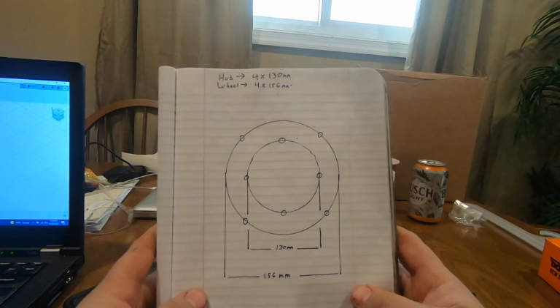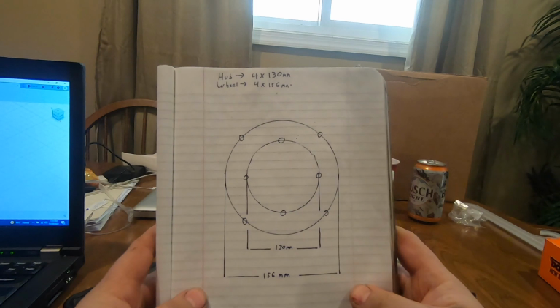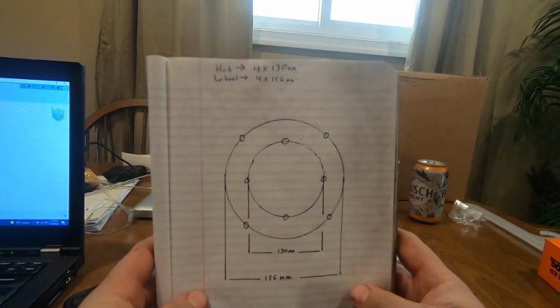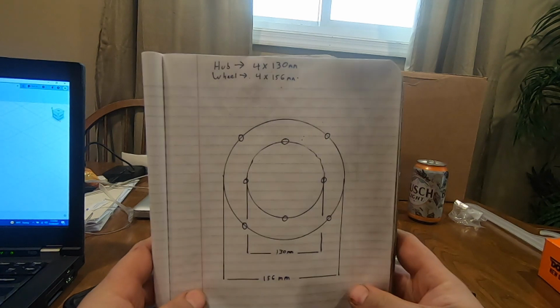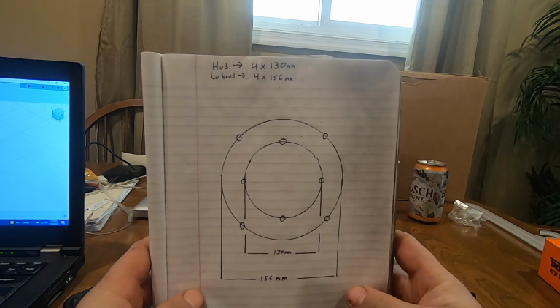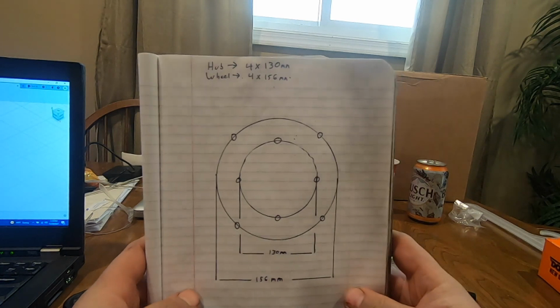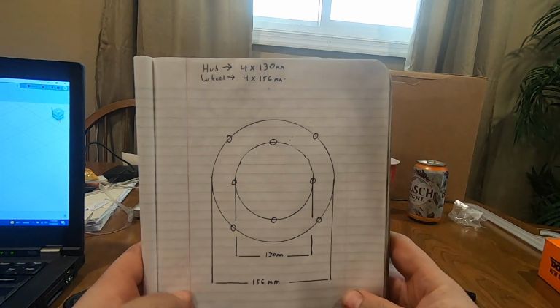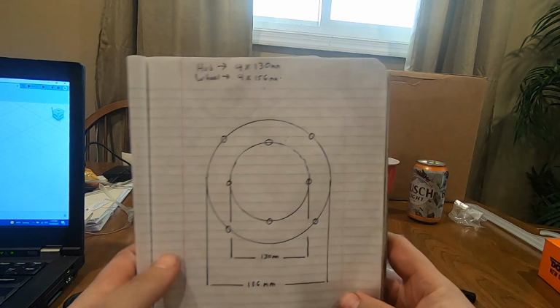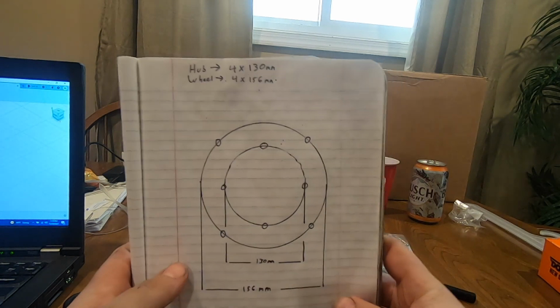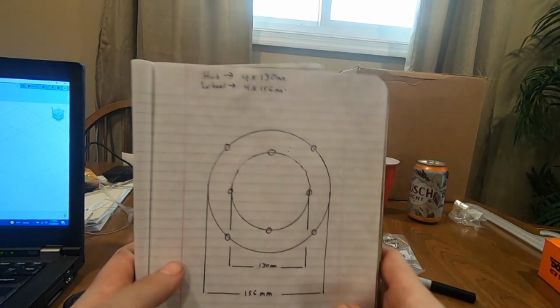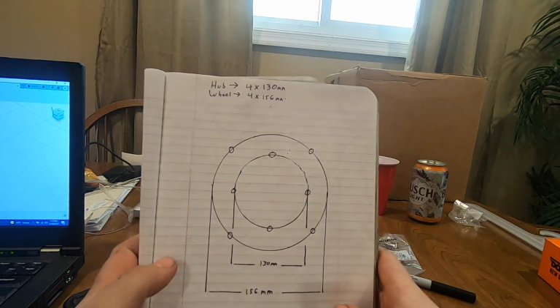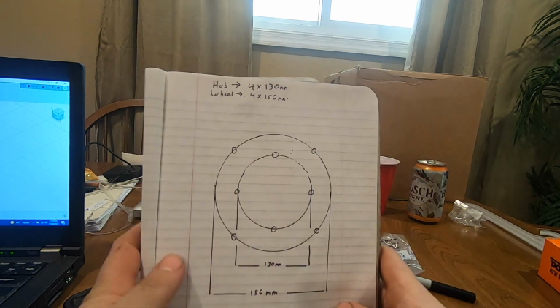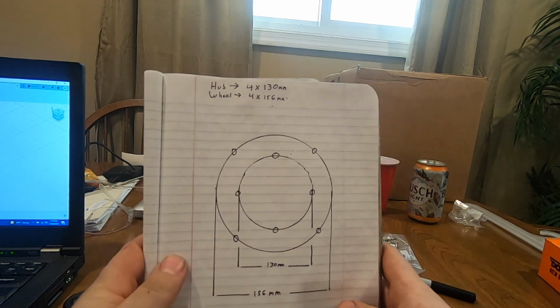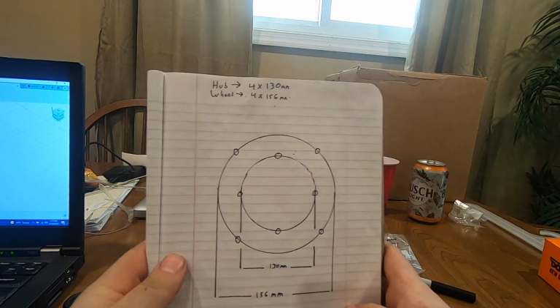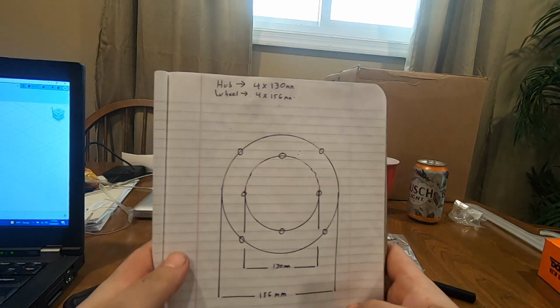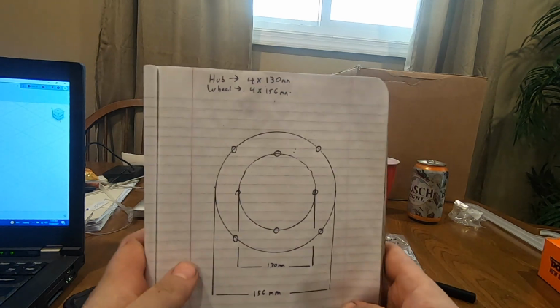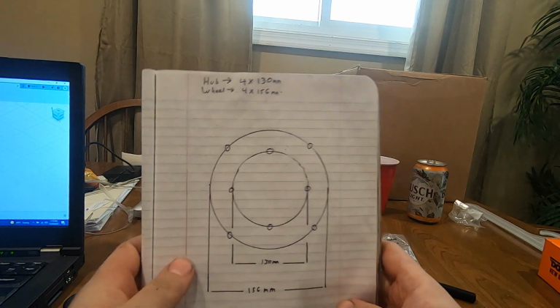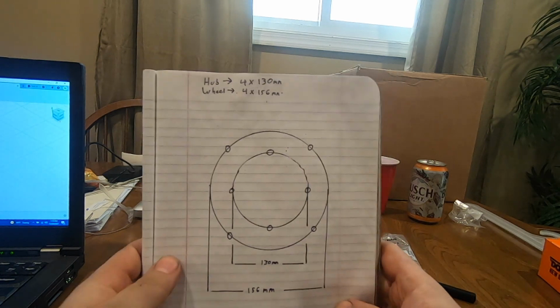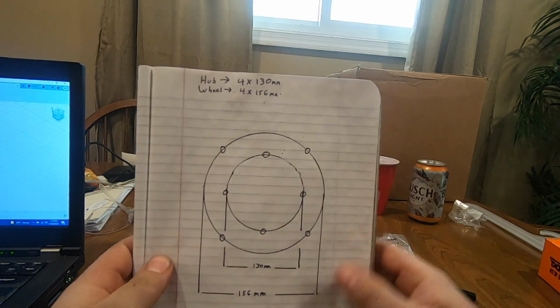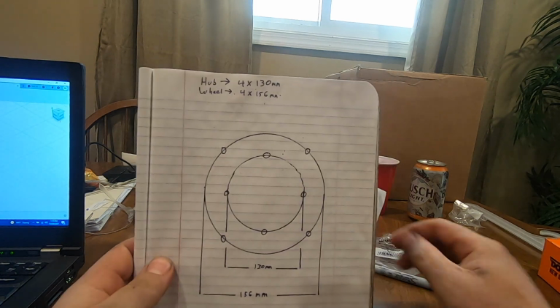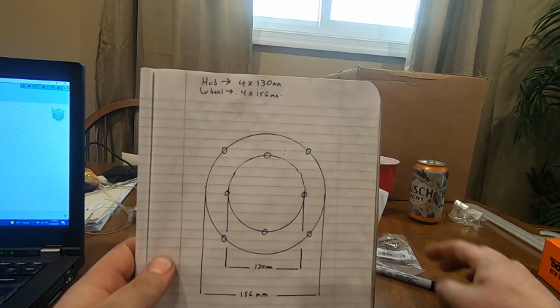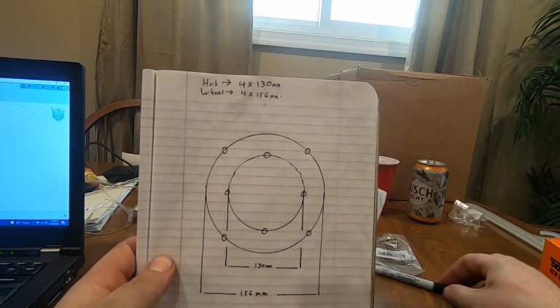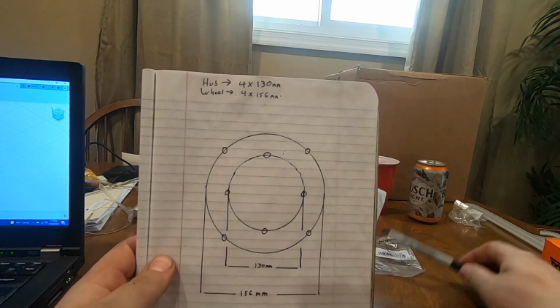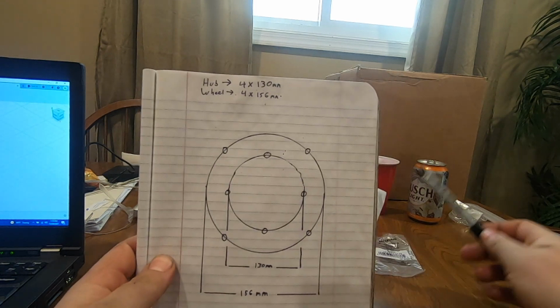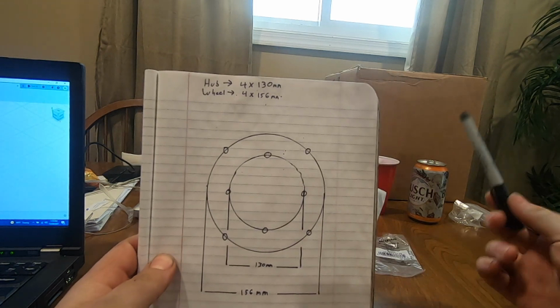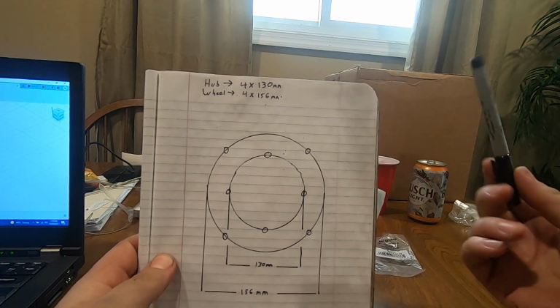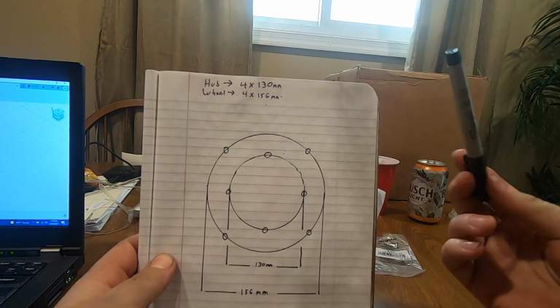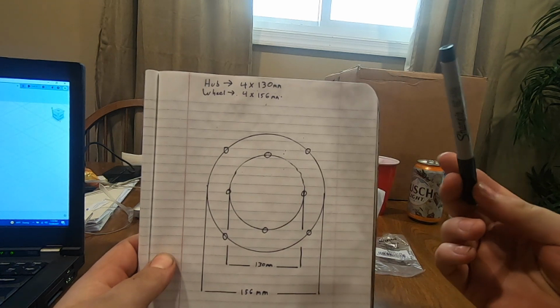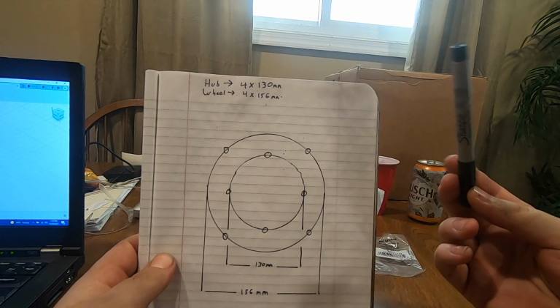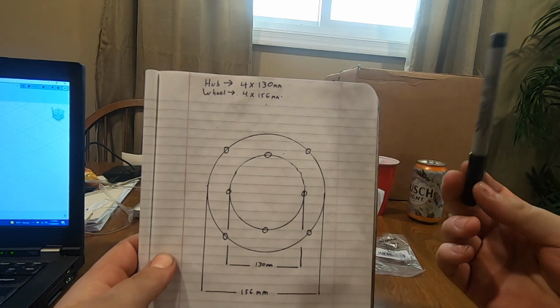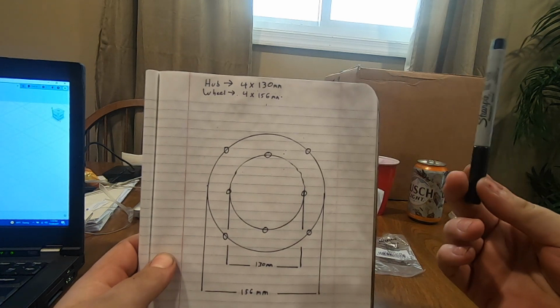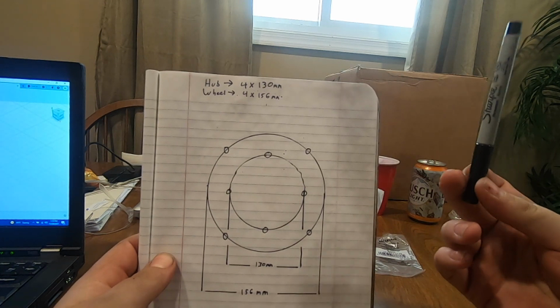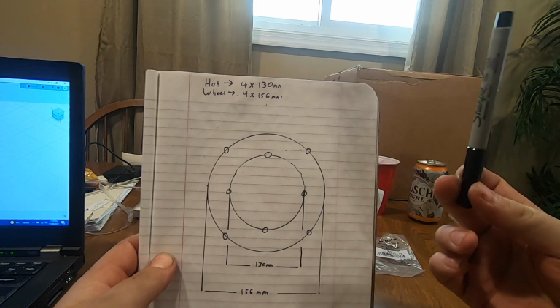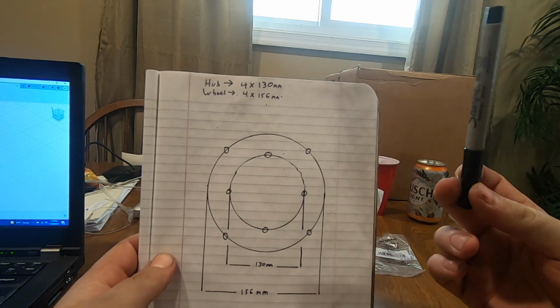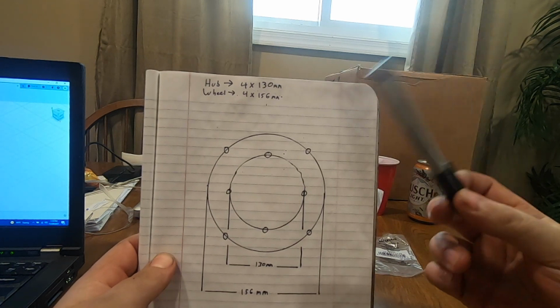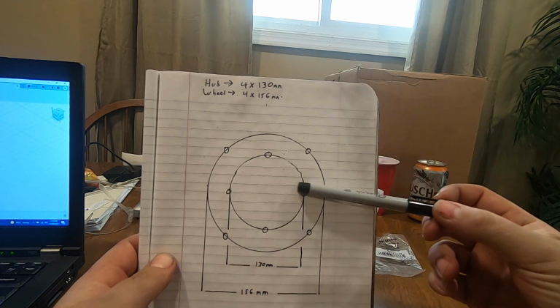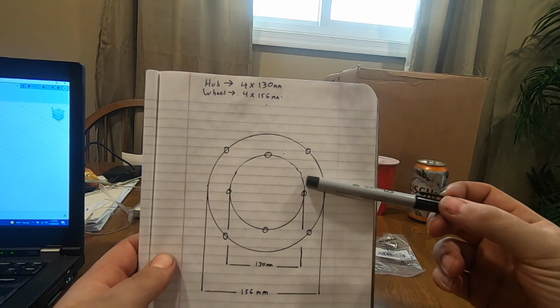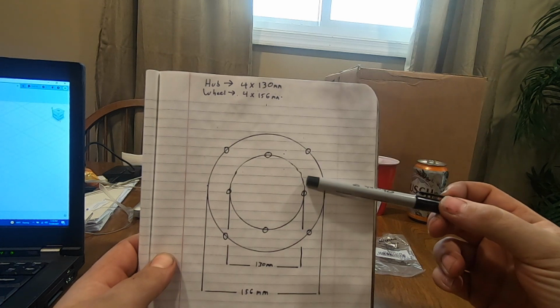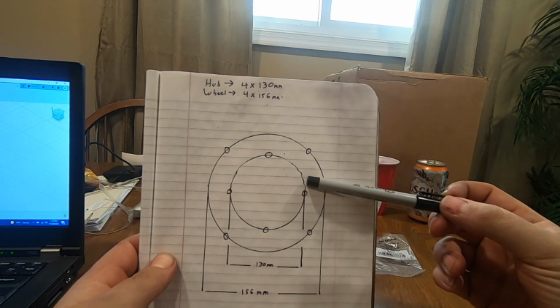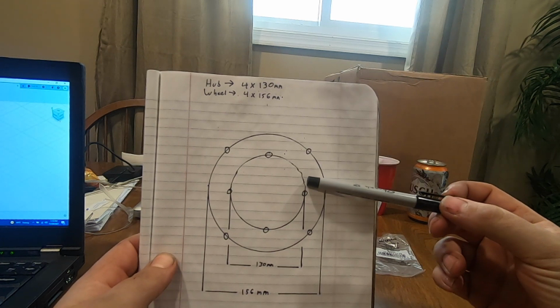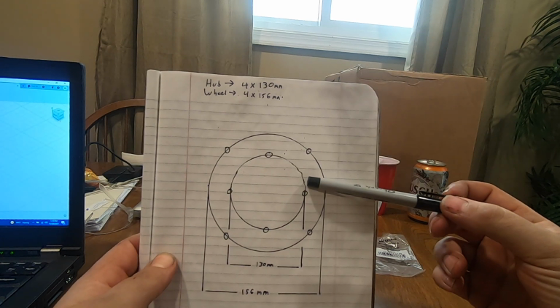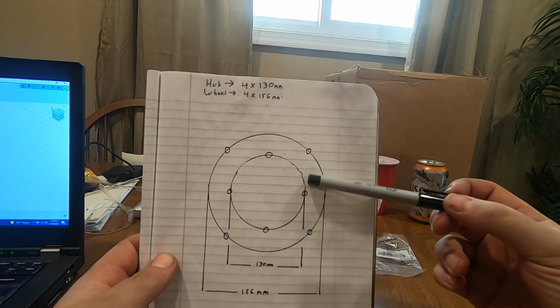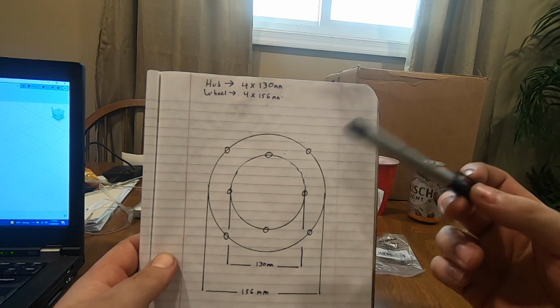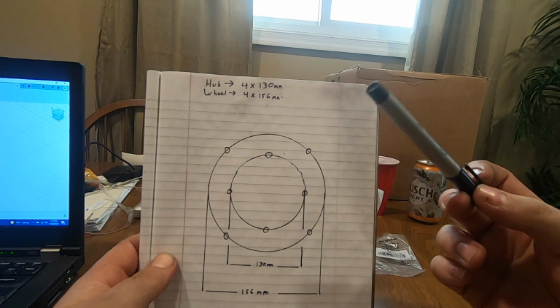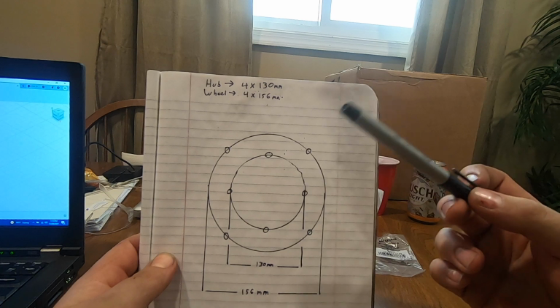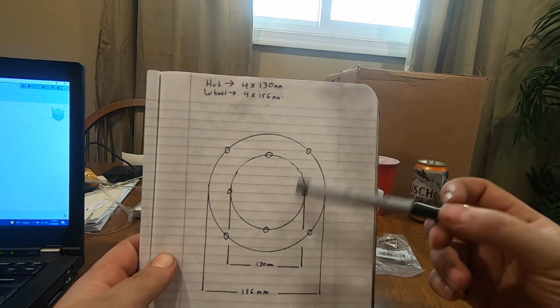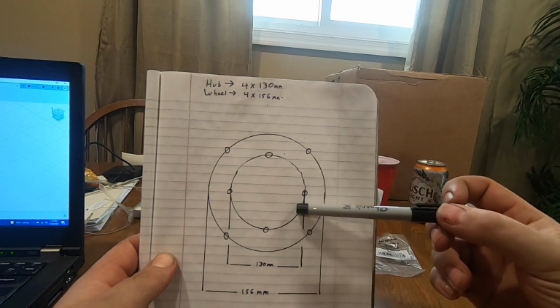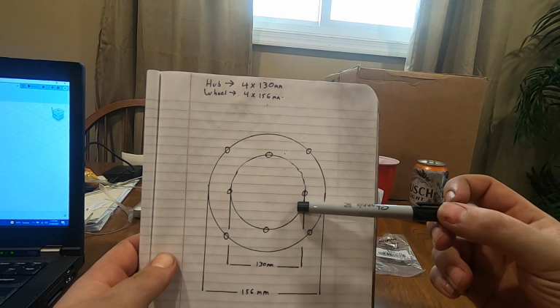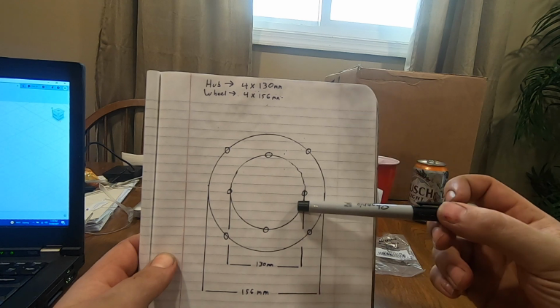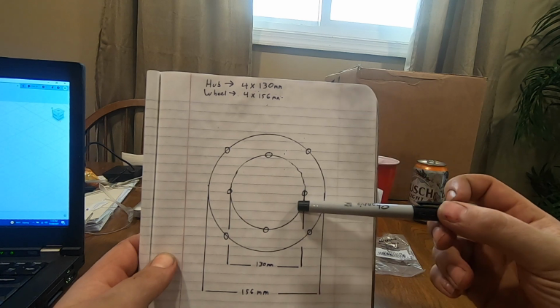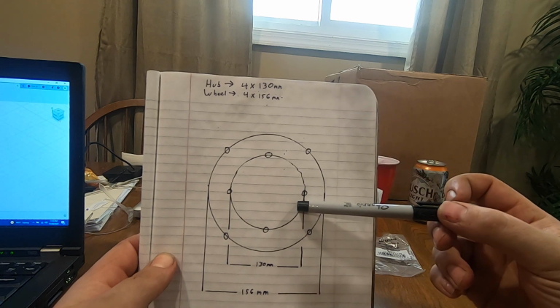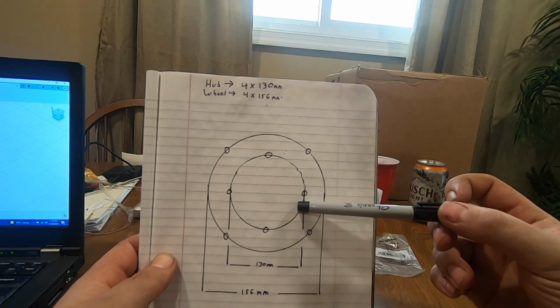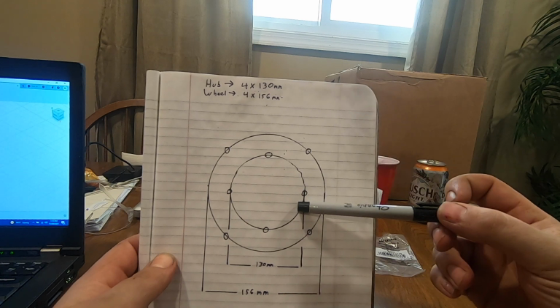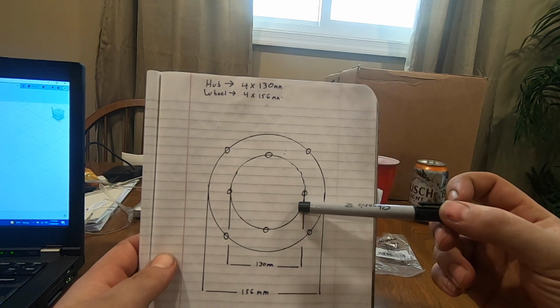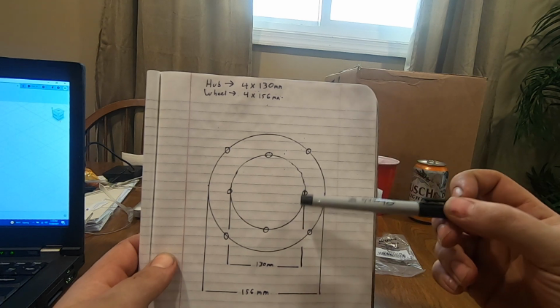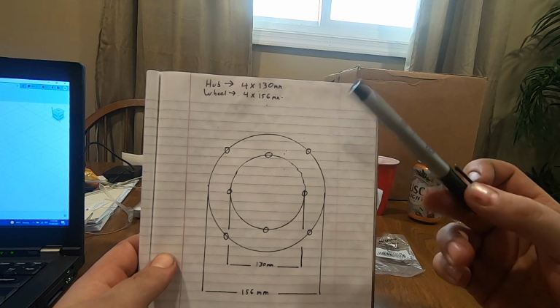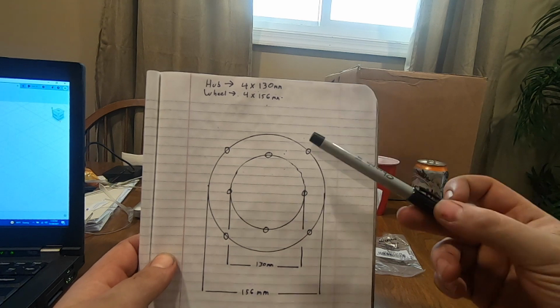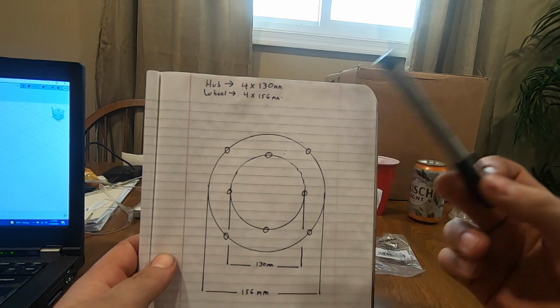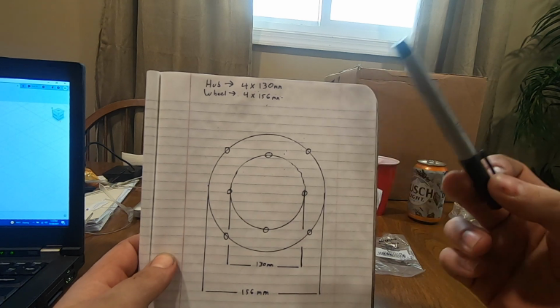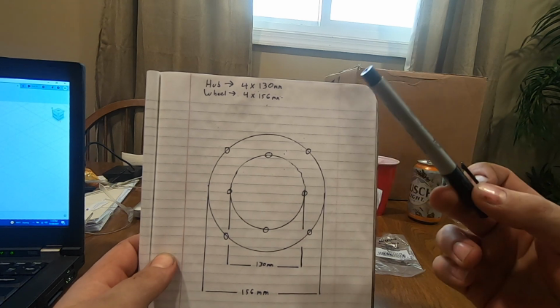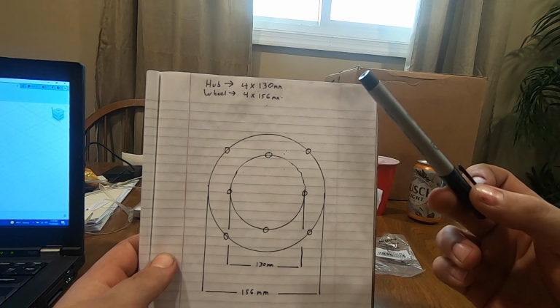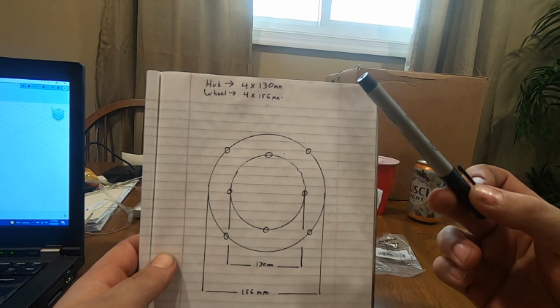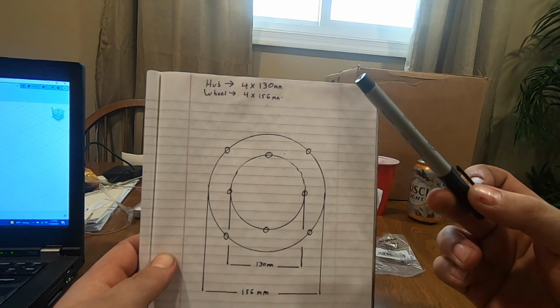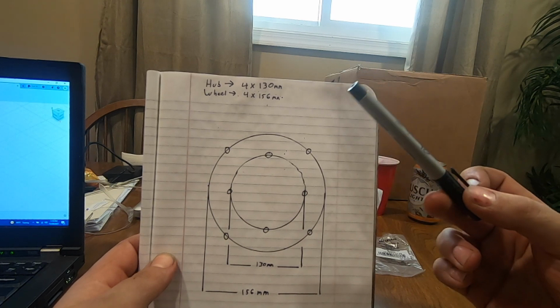Welcome back to Spank Ranch Garage. Today's project is mounting some wheels on some old Volkswagen drums that have a different bolt pattern.